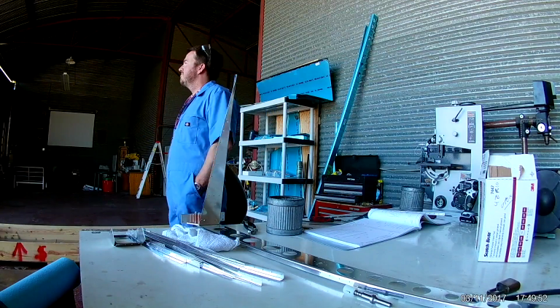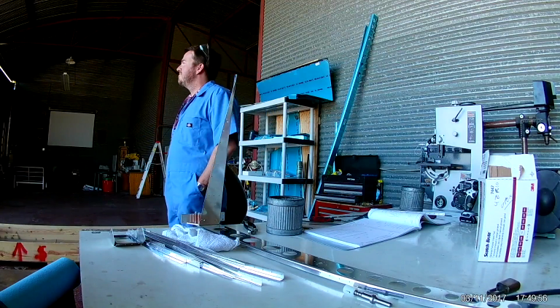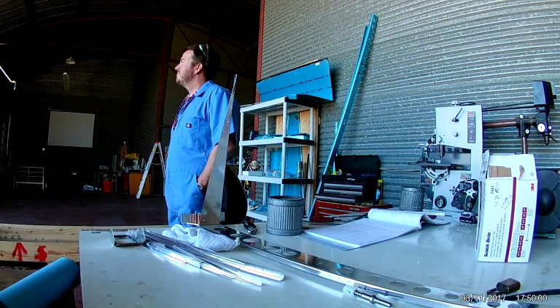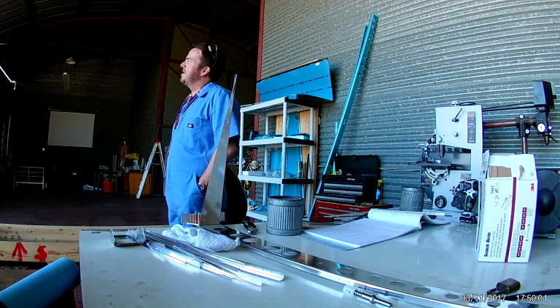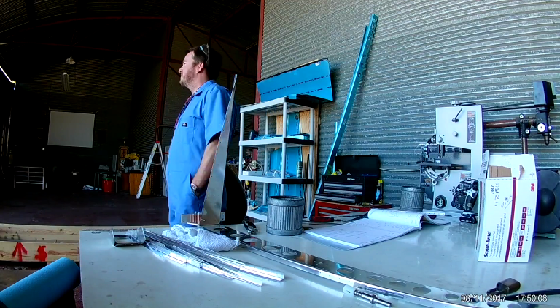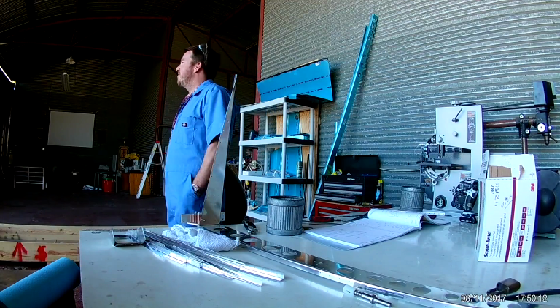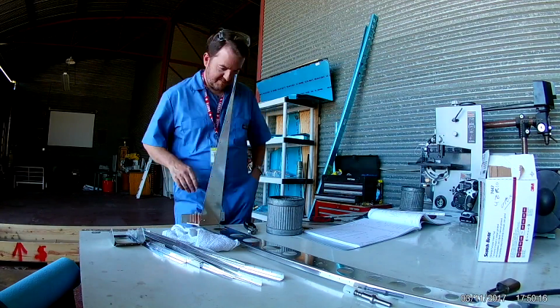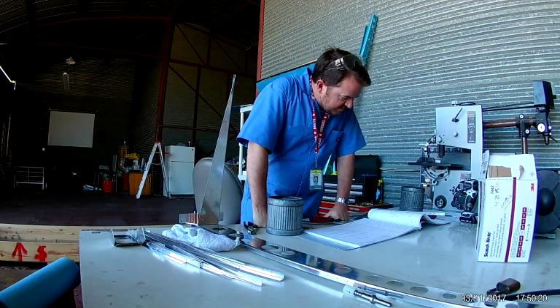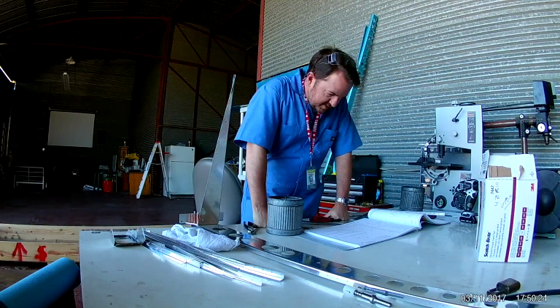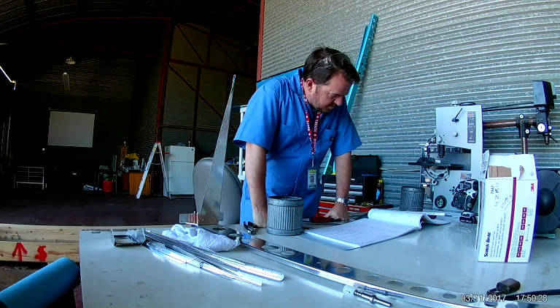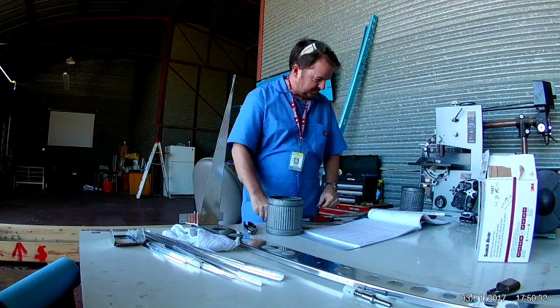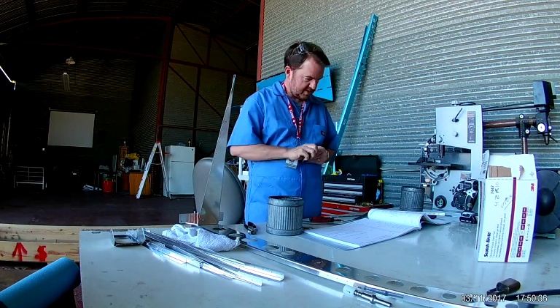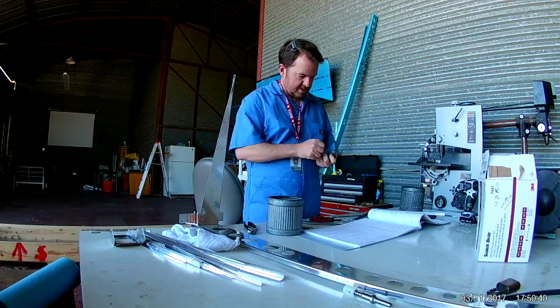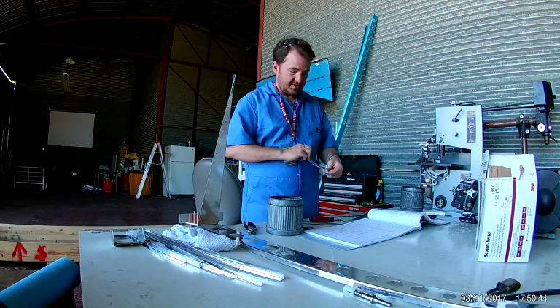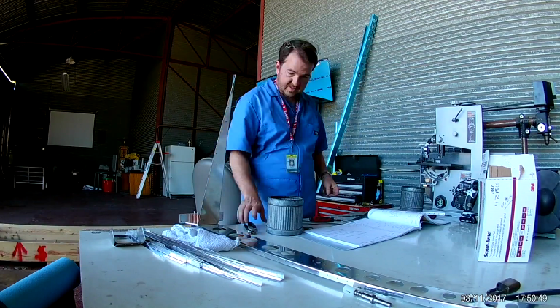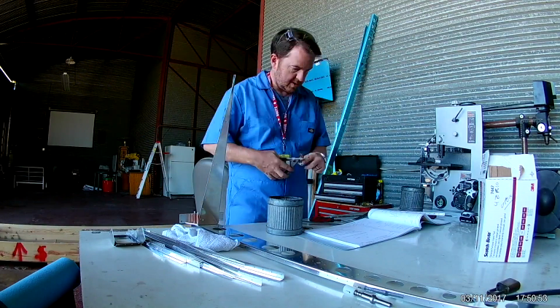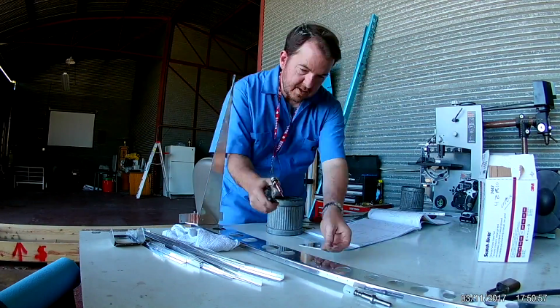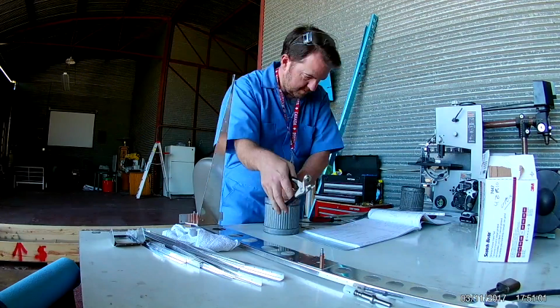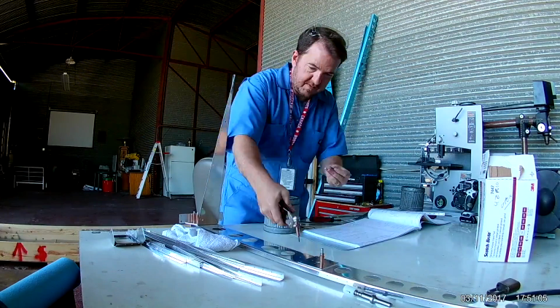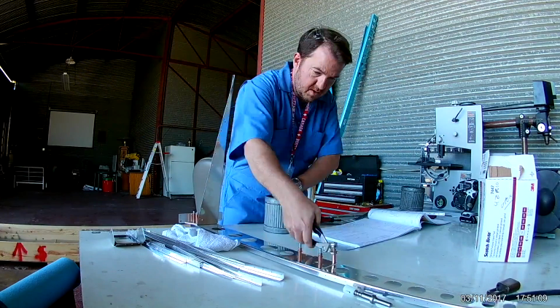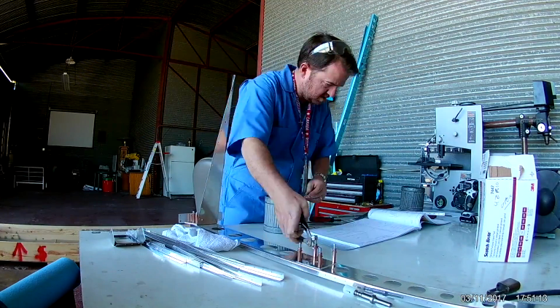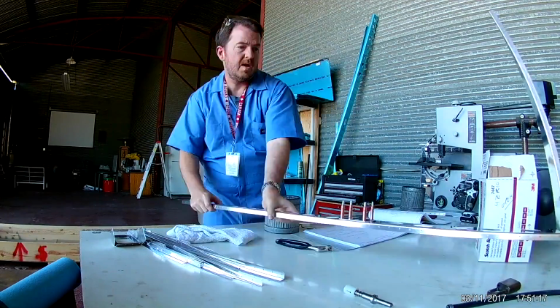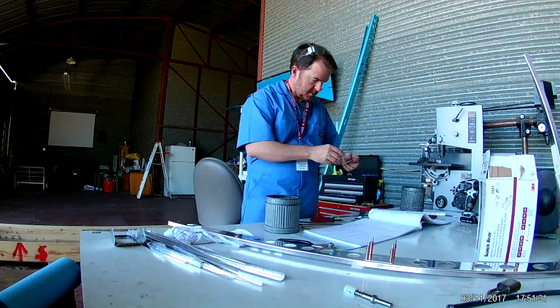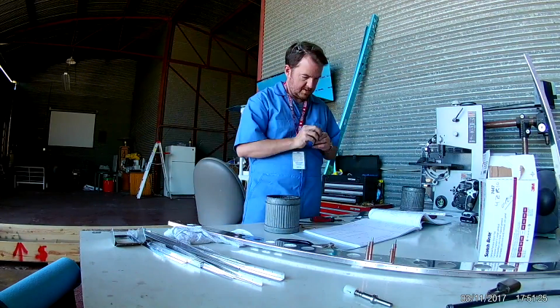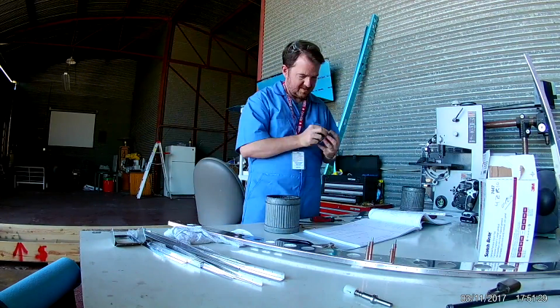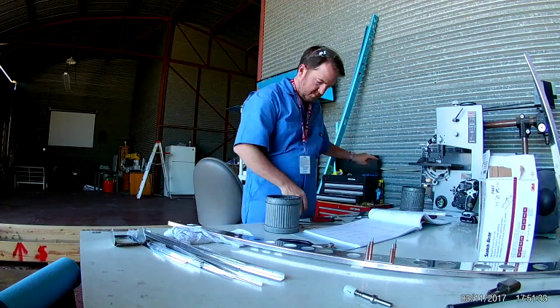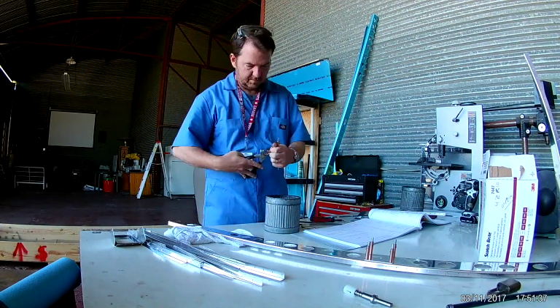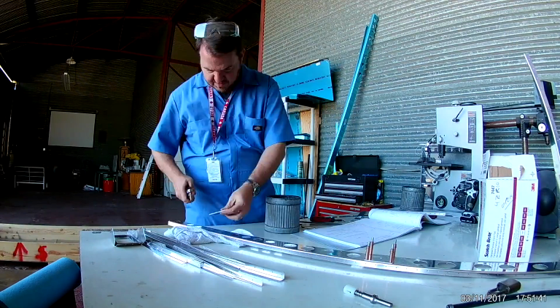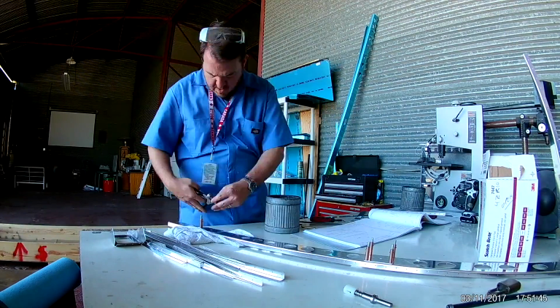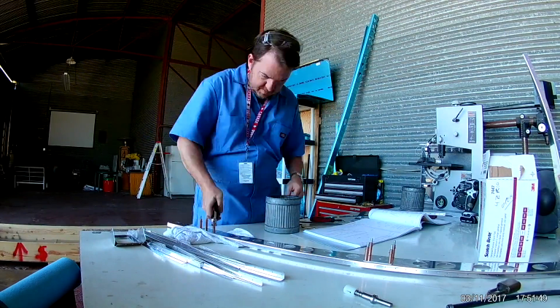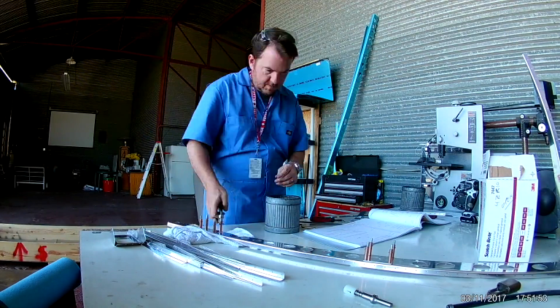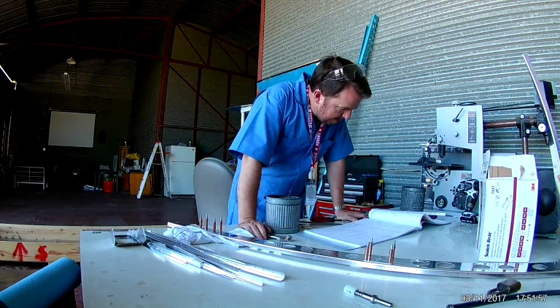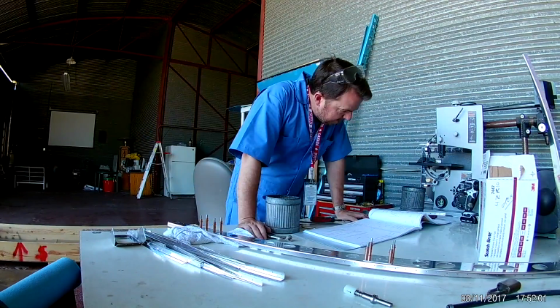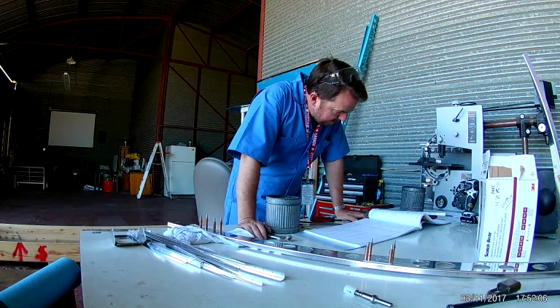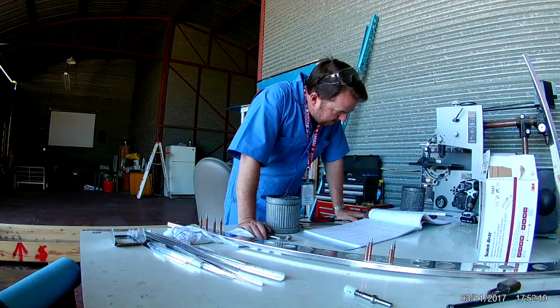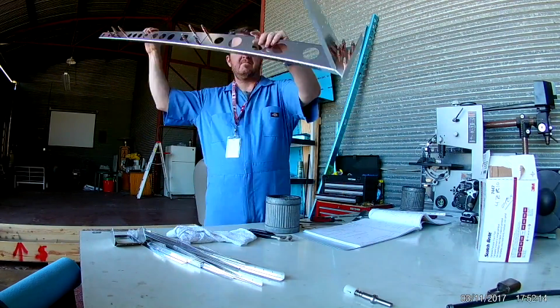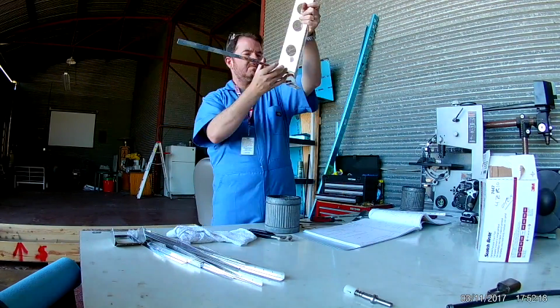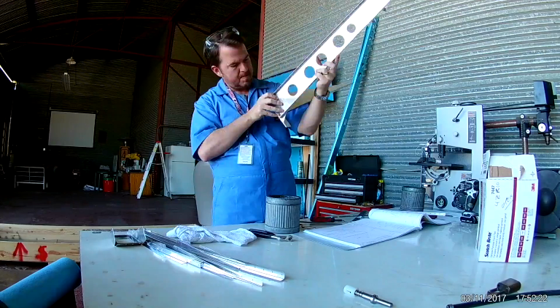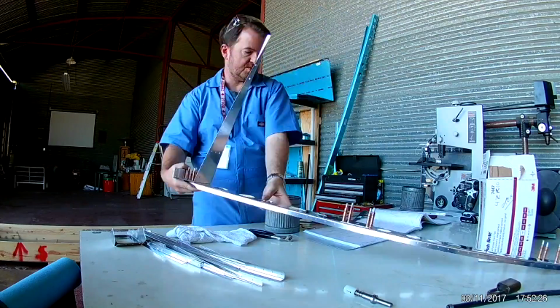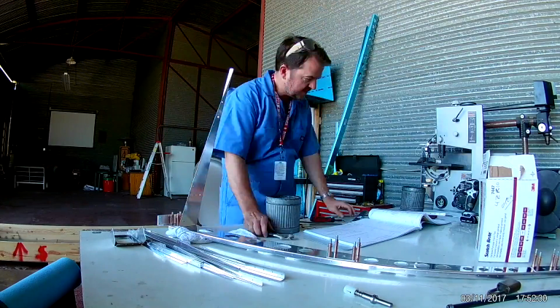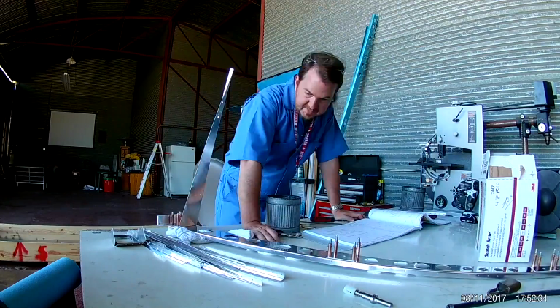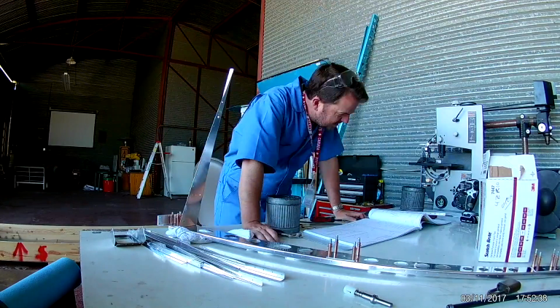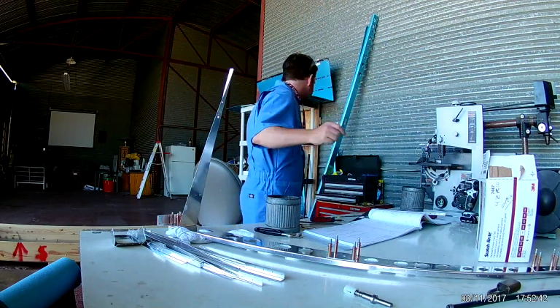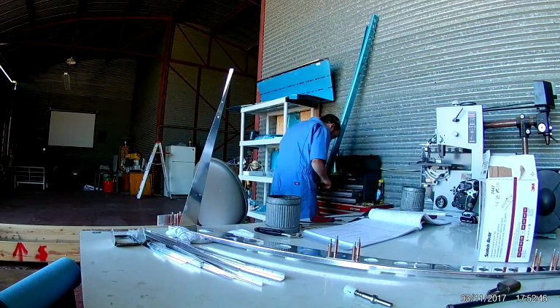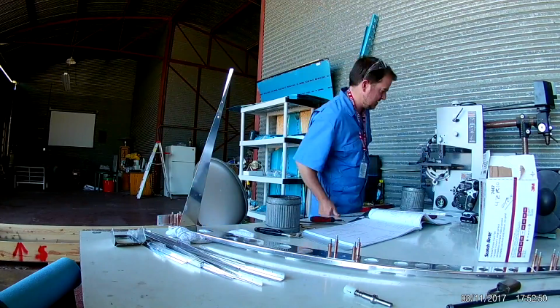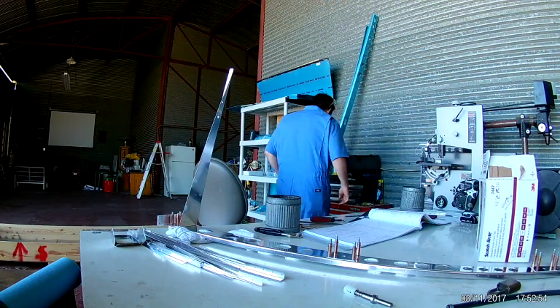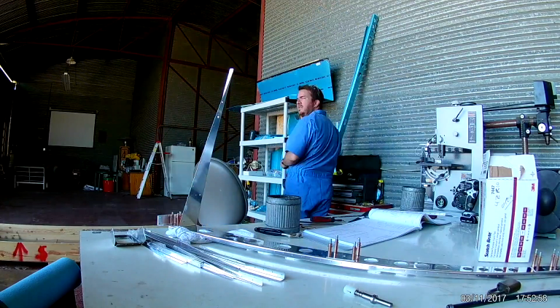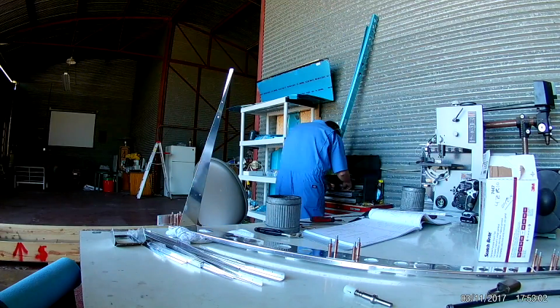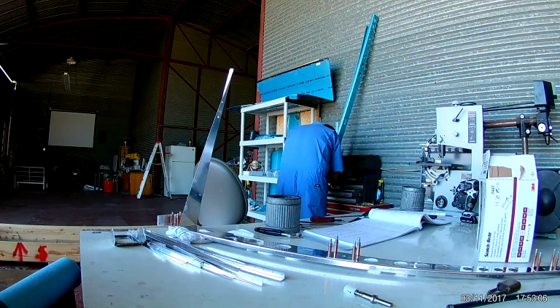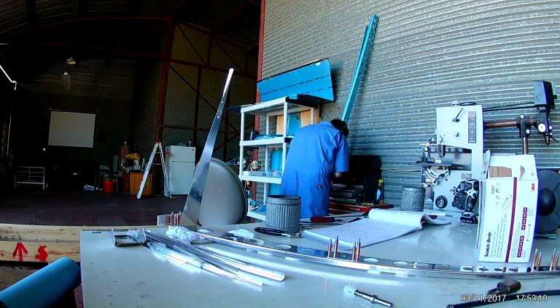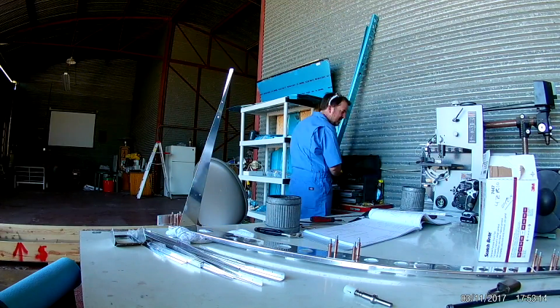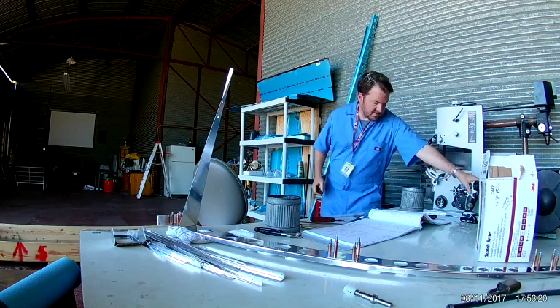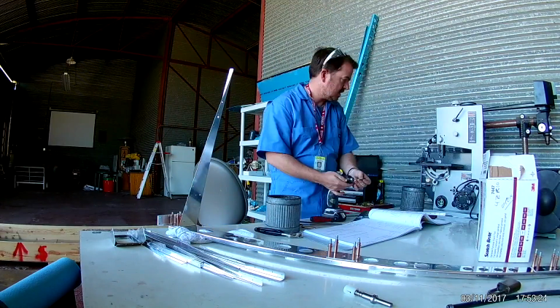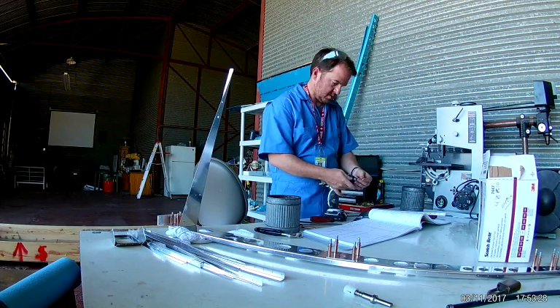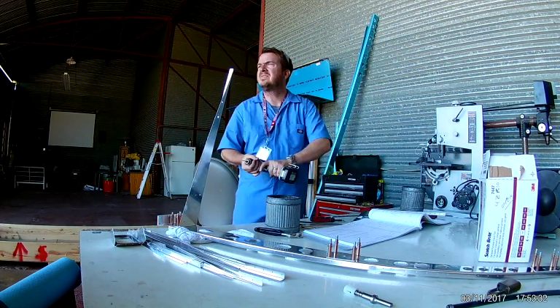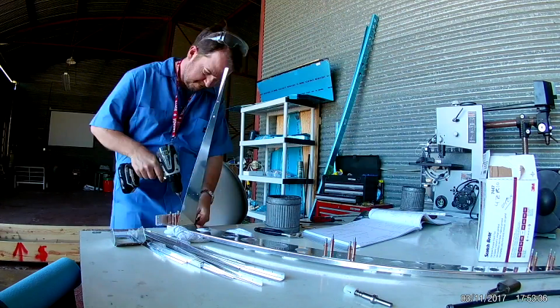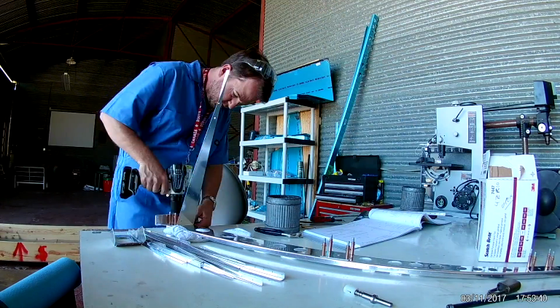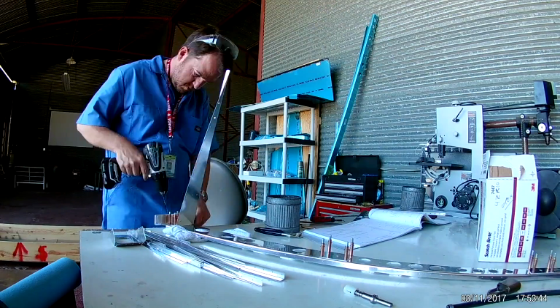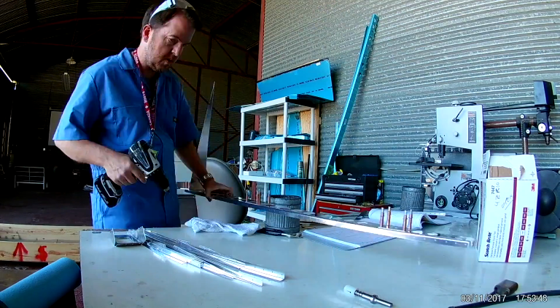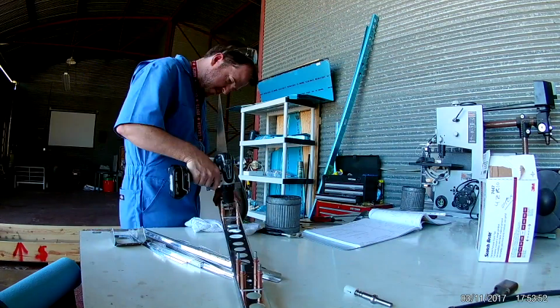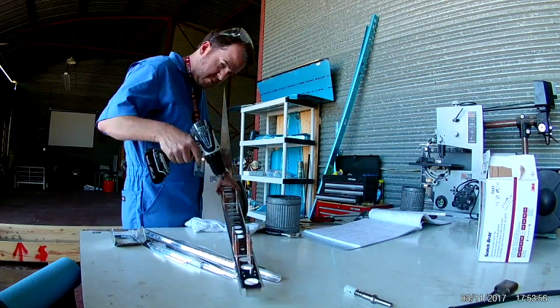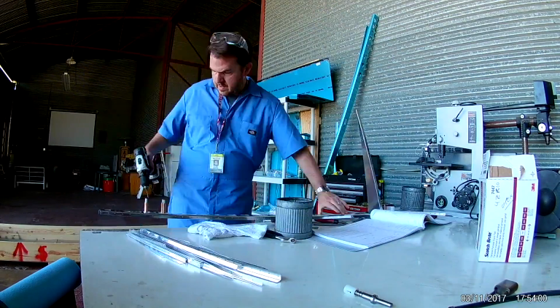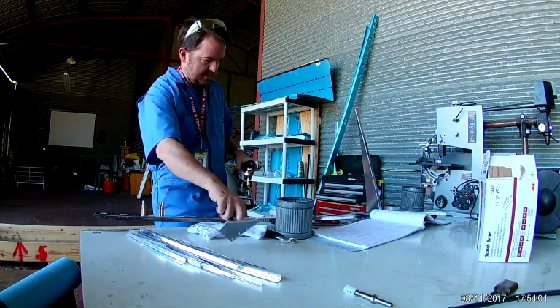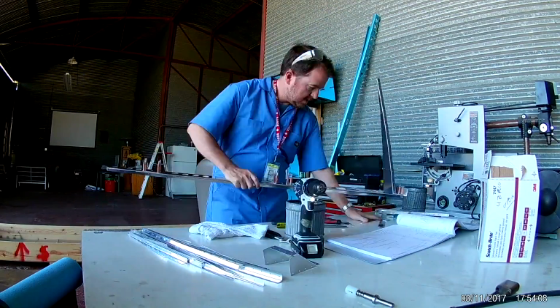So I'm just mocking up the rudder here, putting in some doublers and the bottom rib.